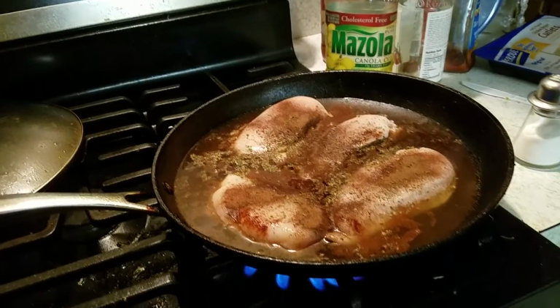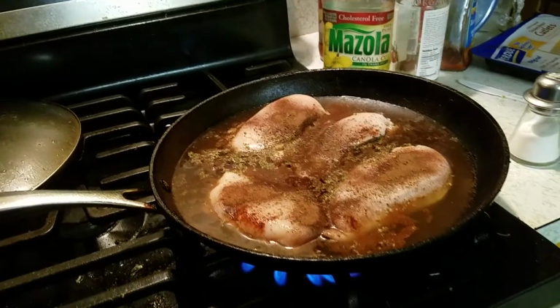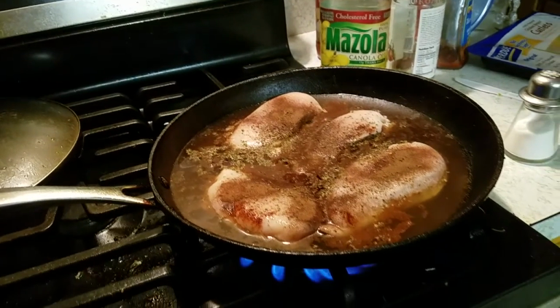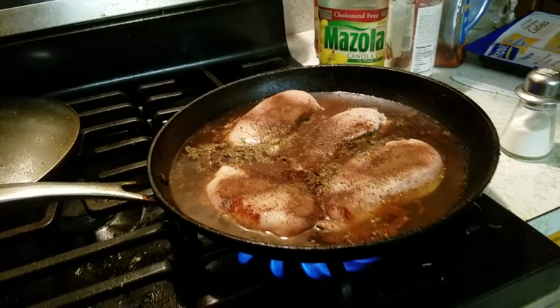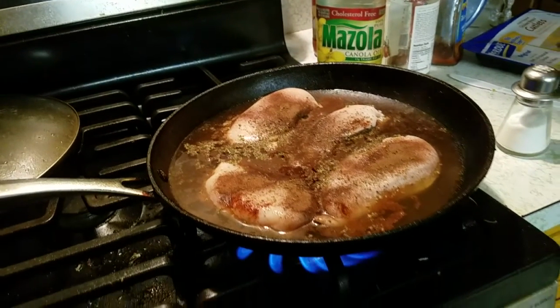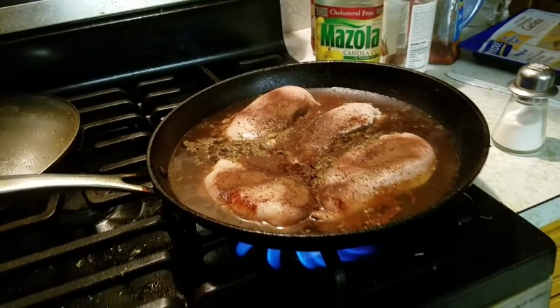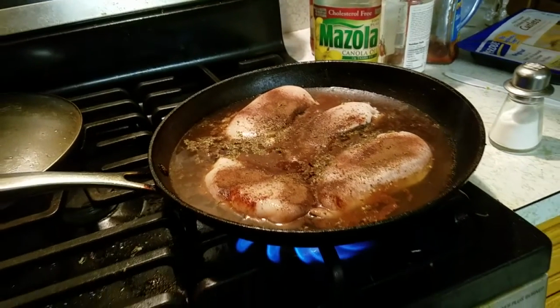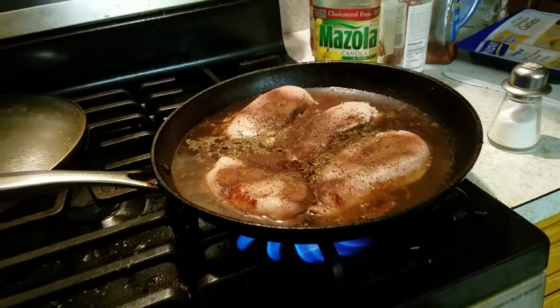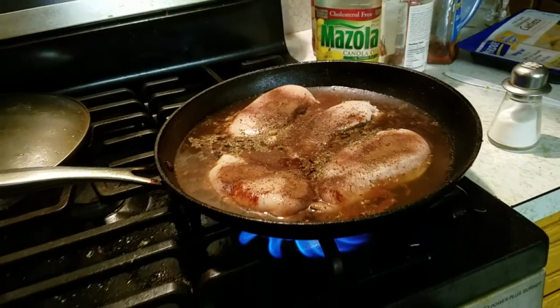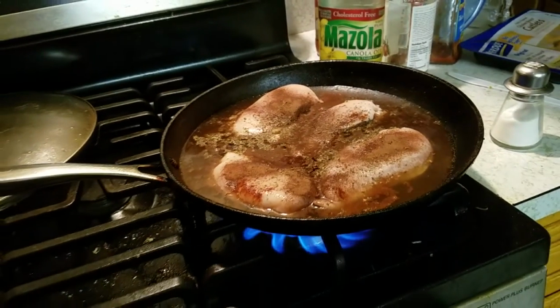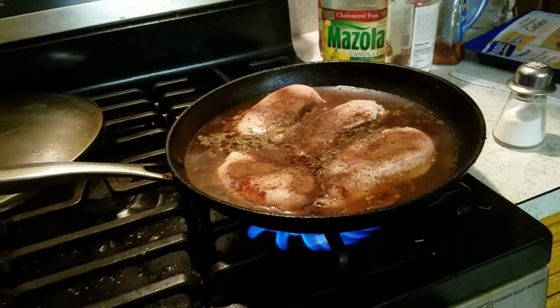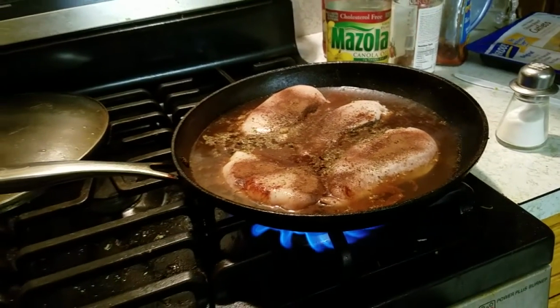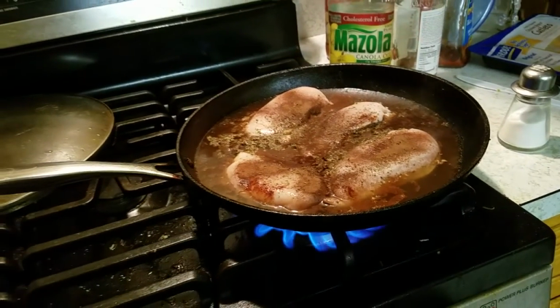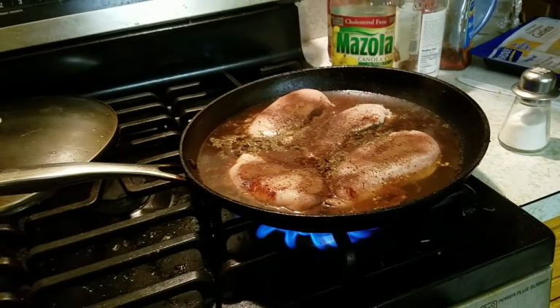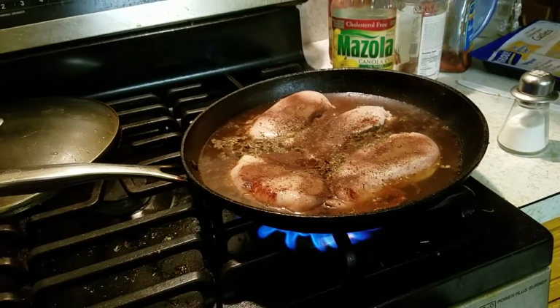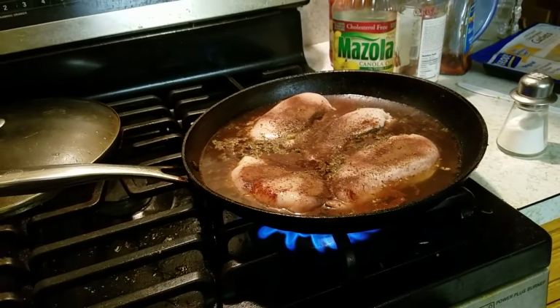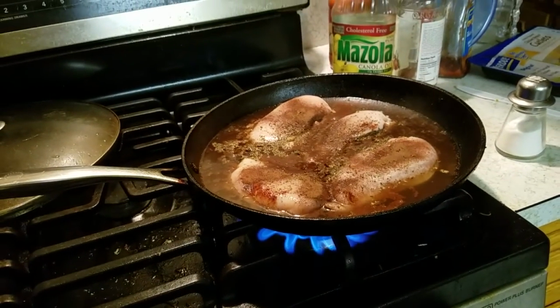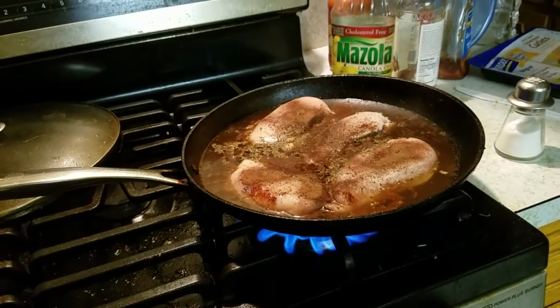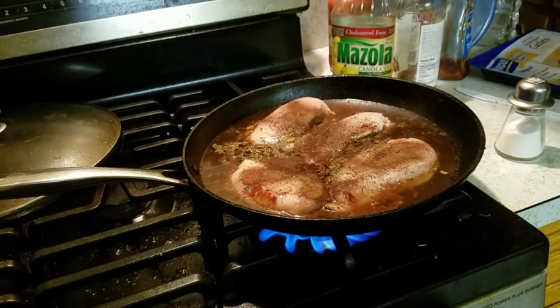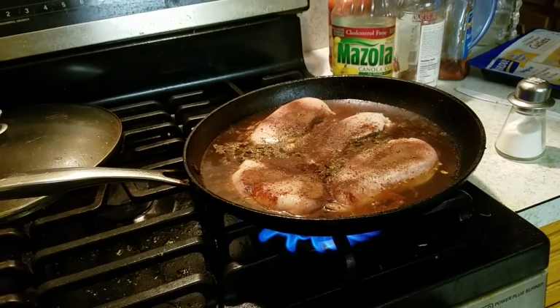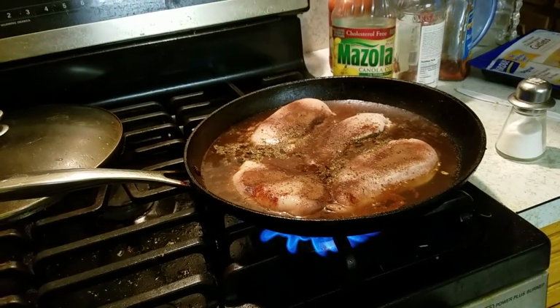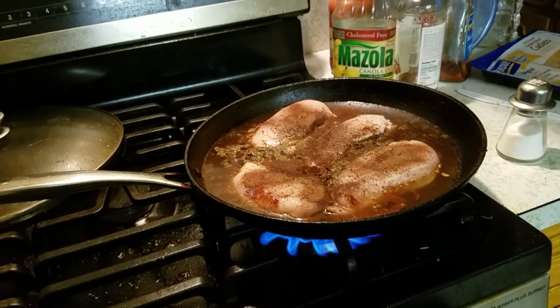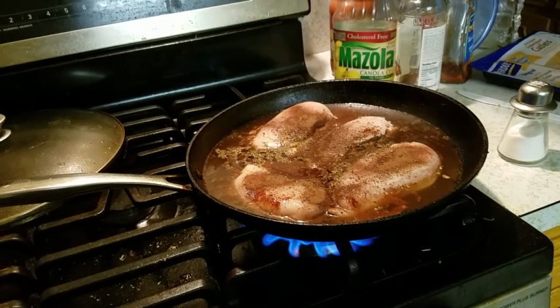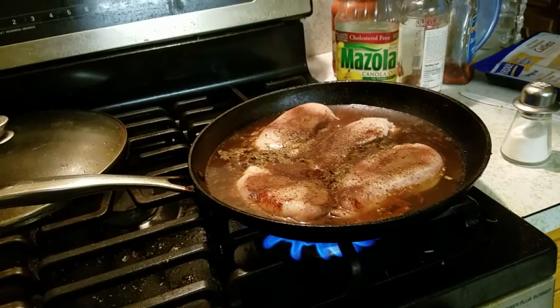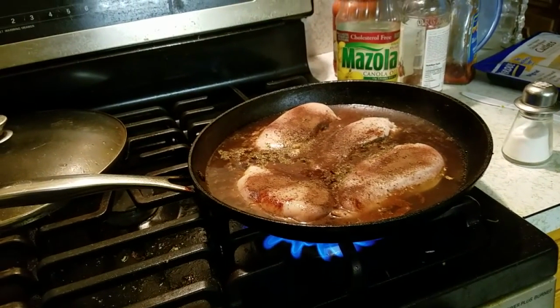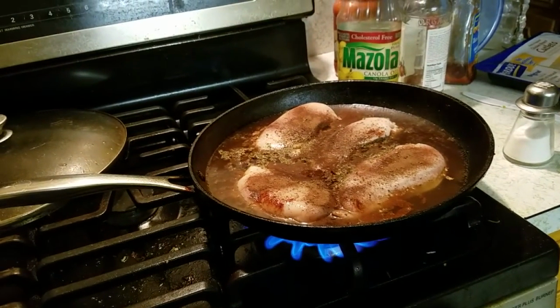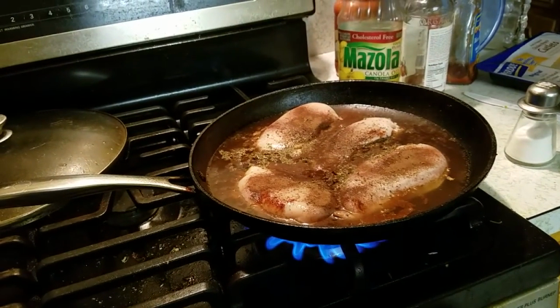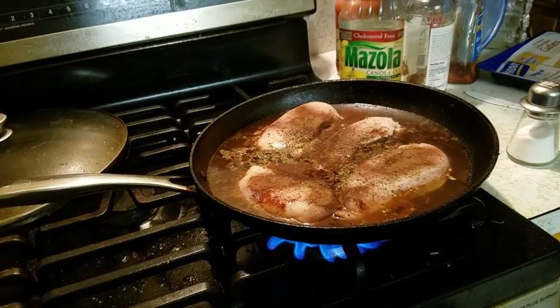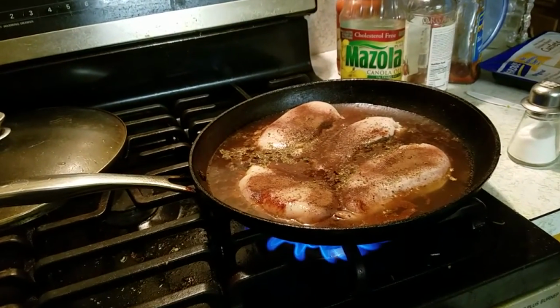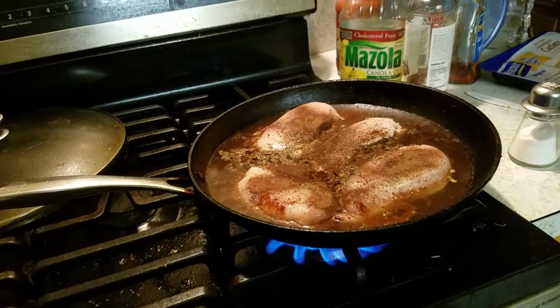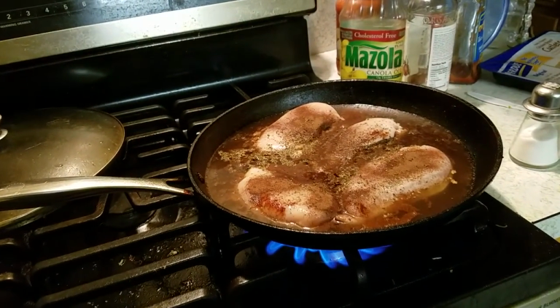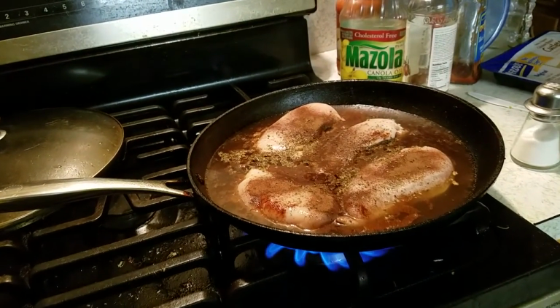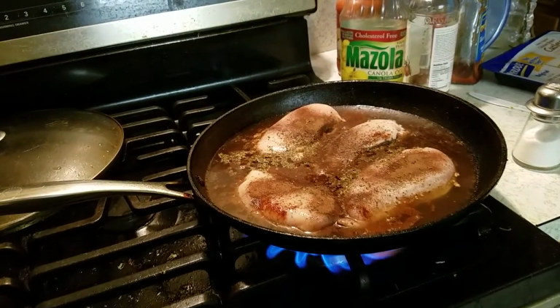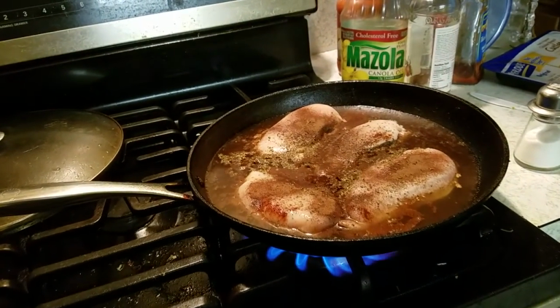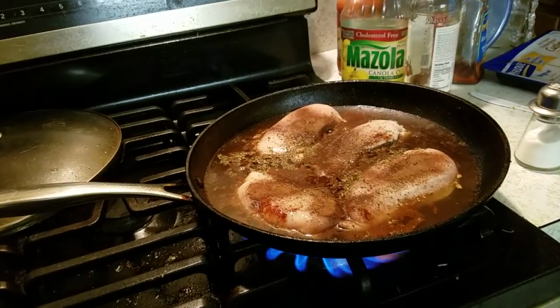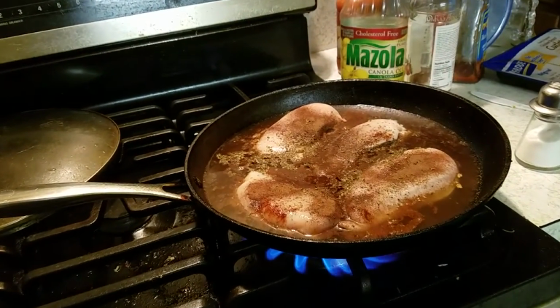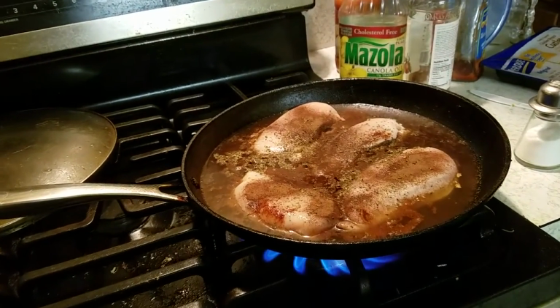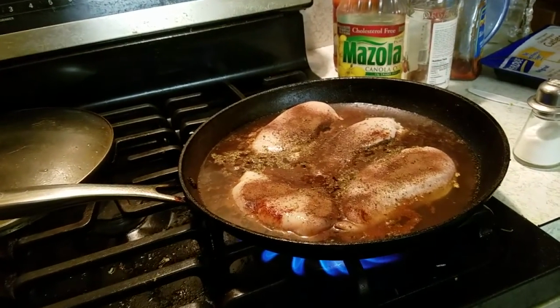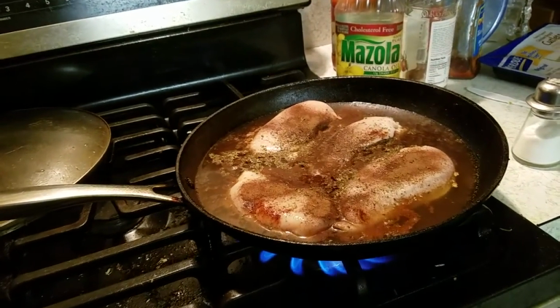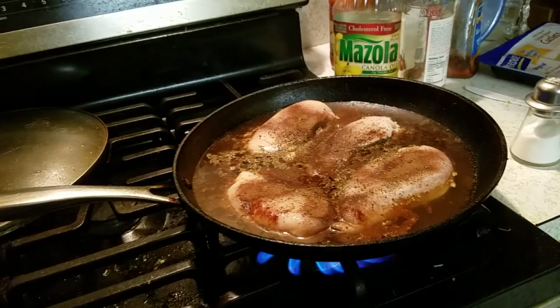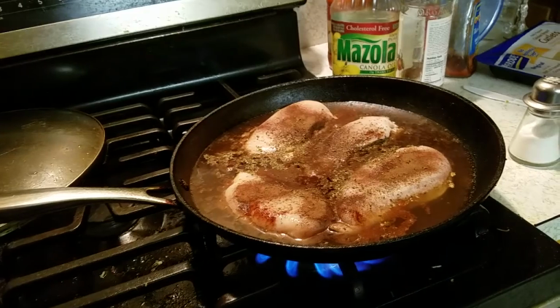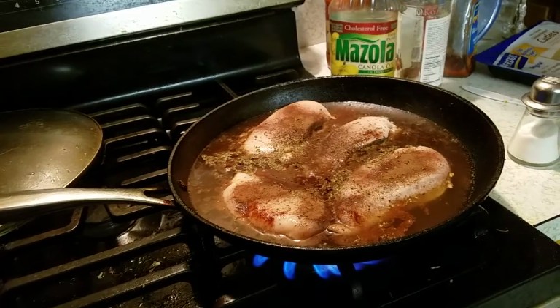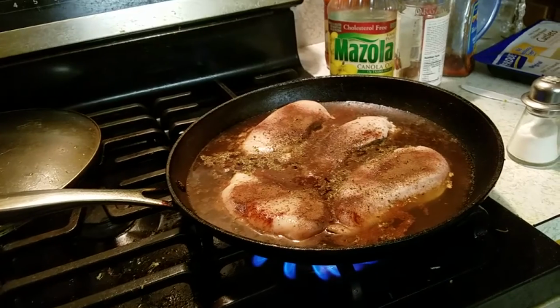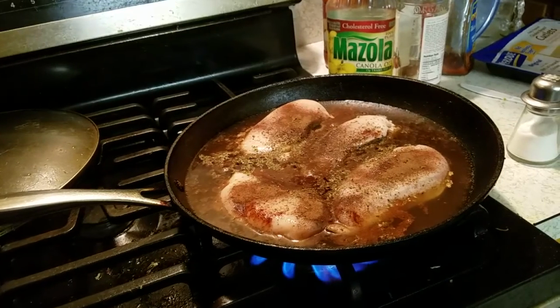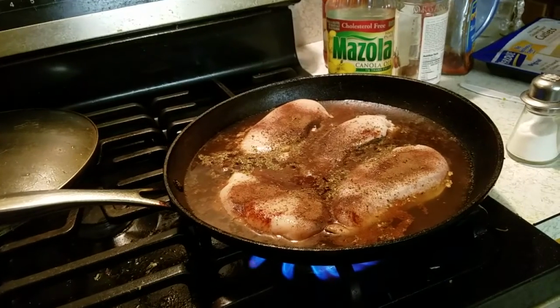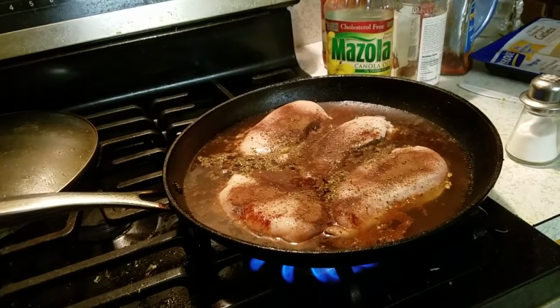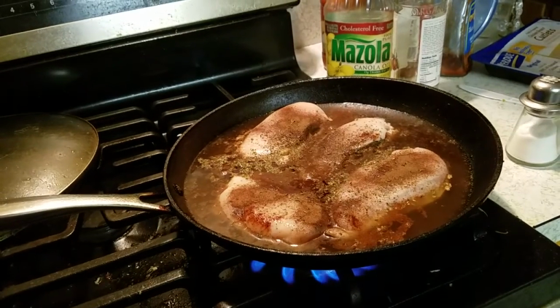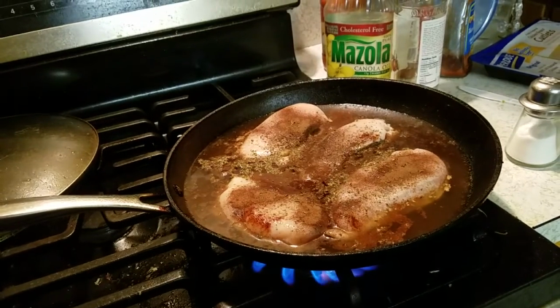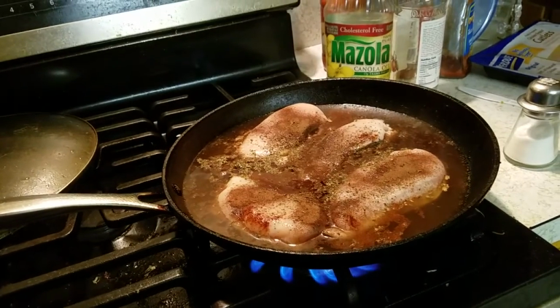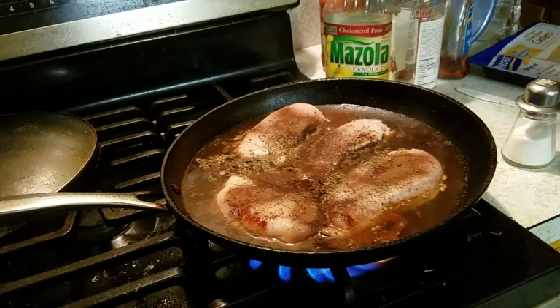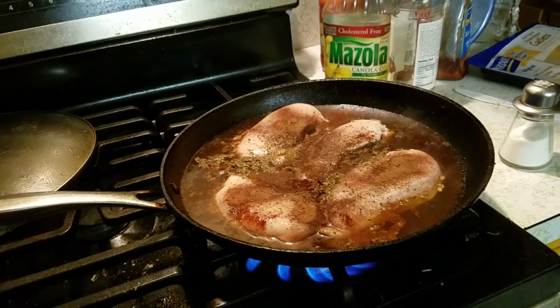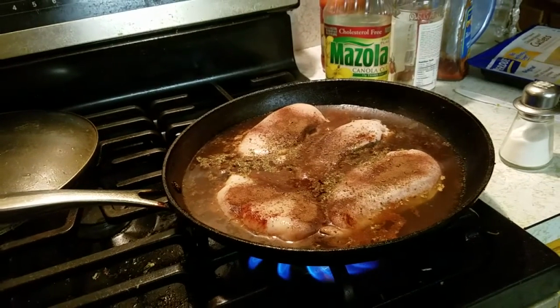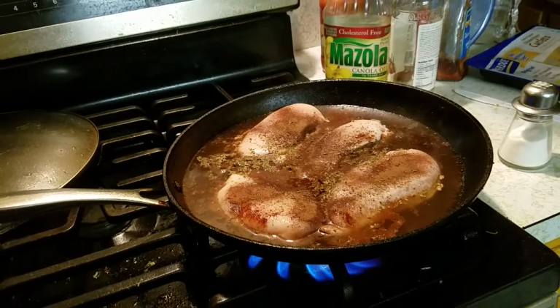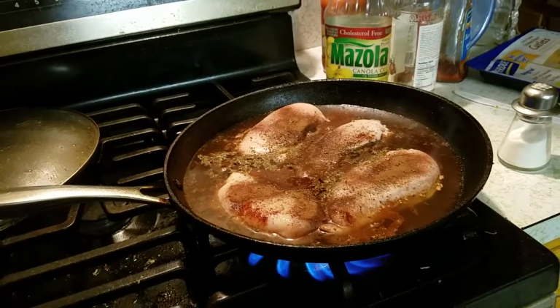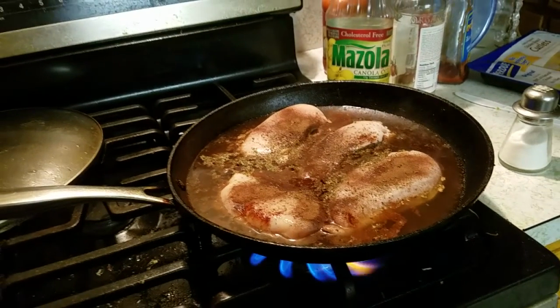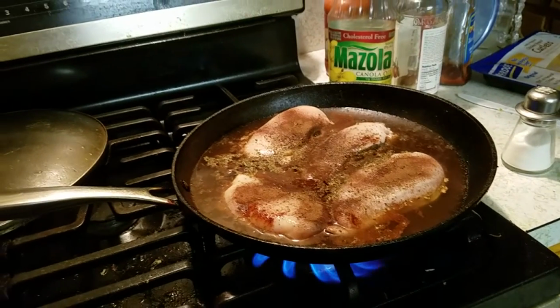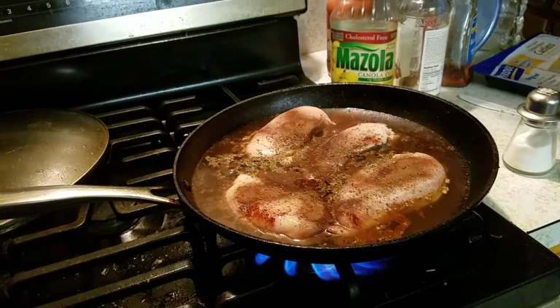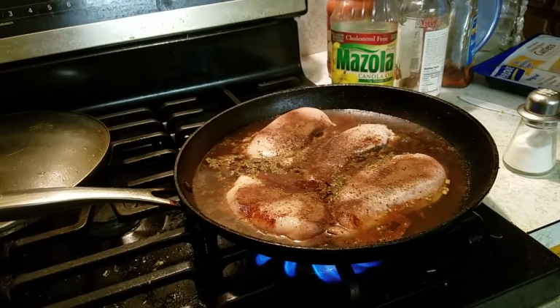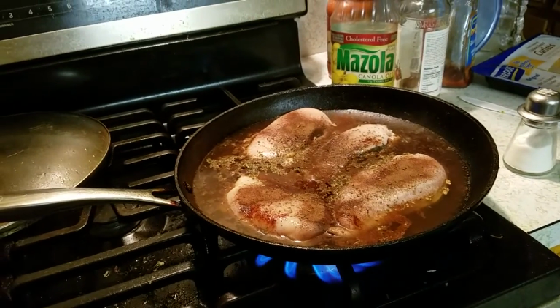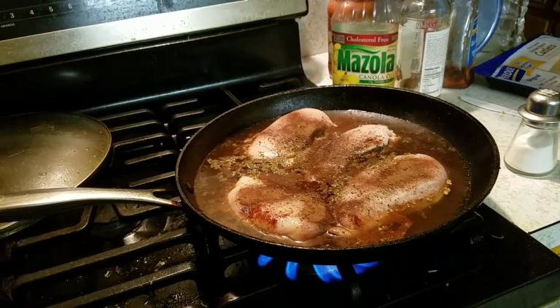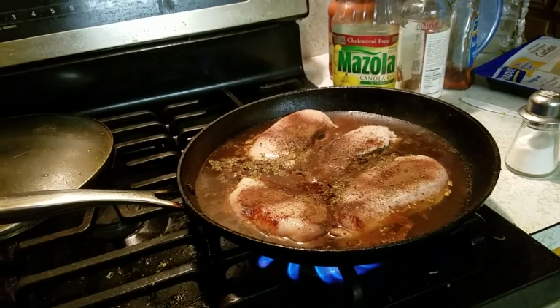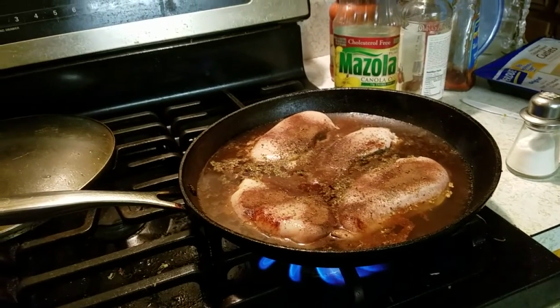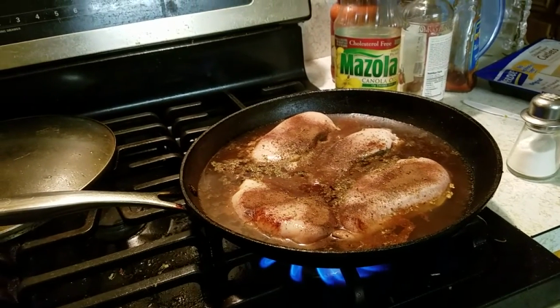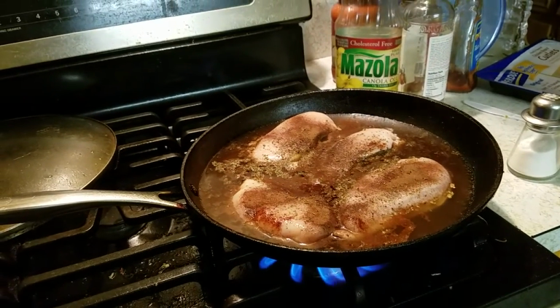Let's see how this might go. I'm waiting for it to boil. I'll cover it up. 15 minutes will pass and then we'll see what we'll see.